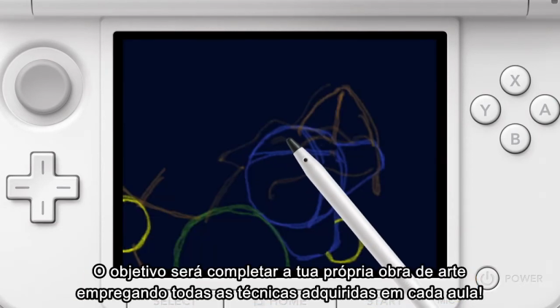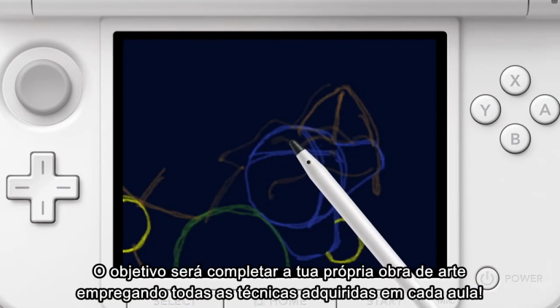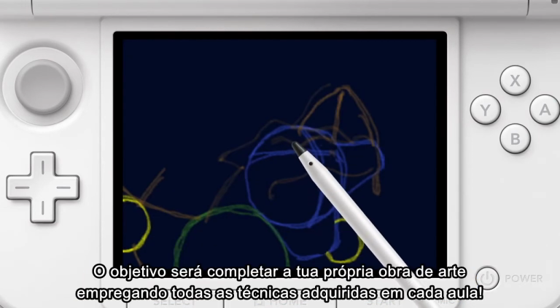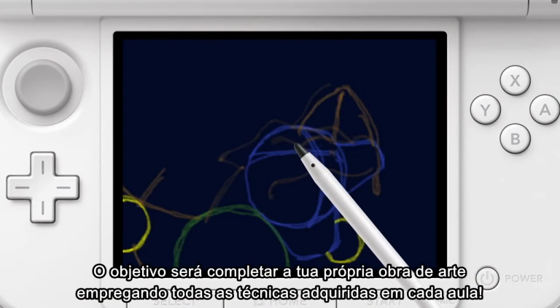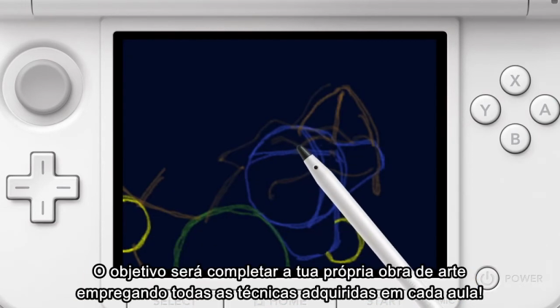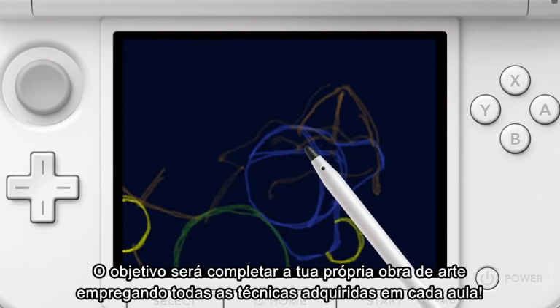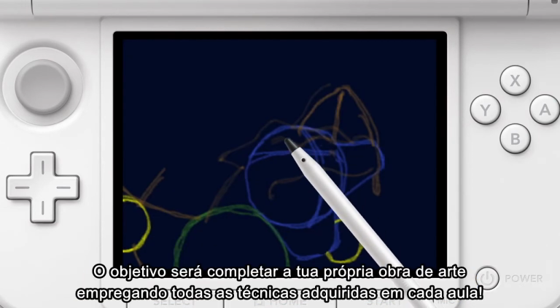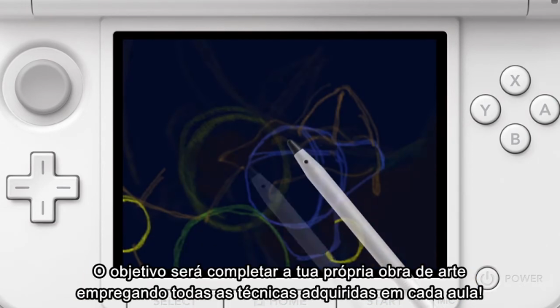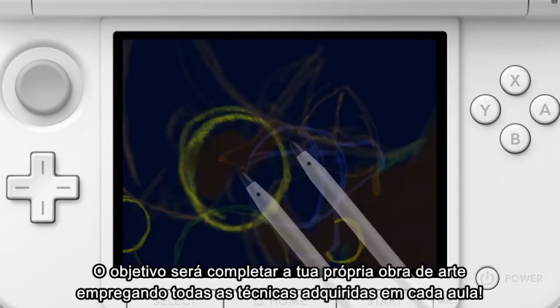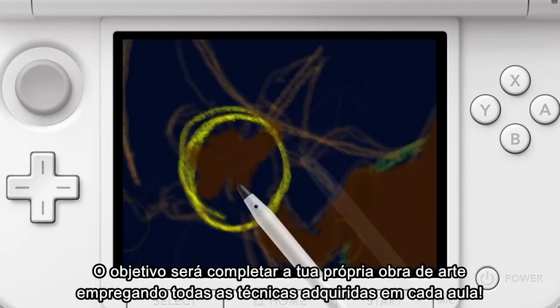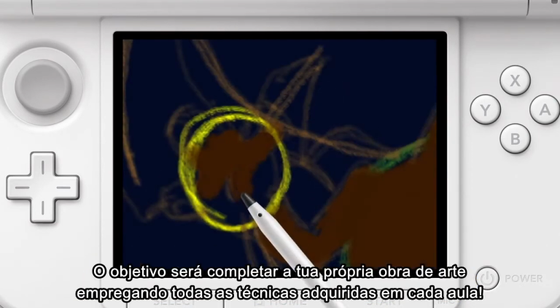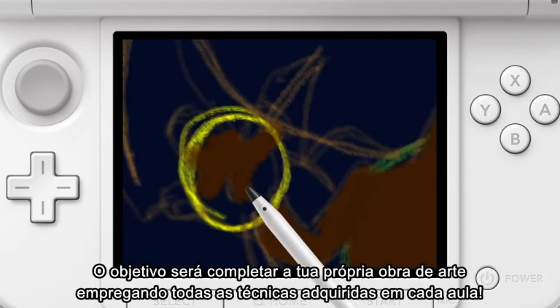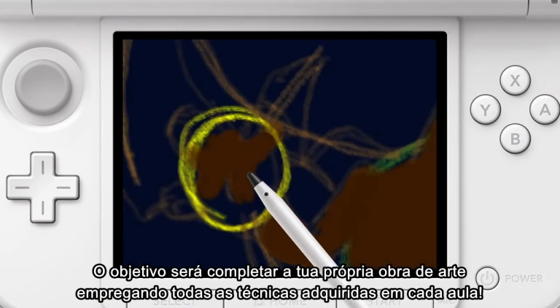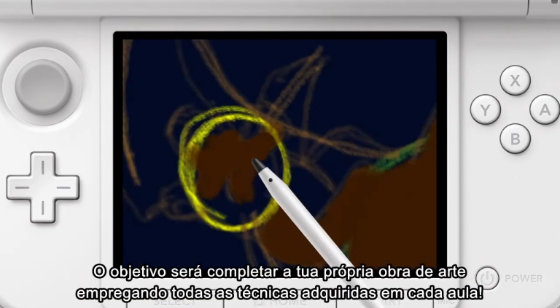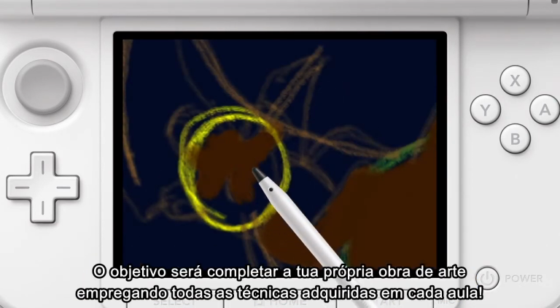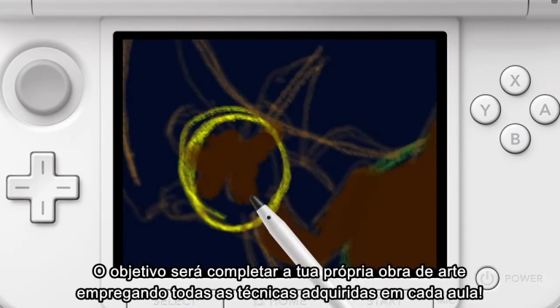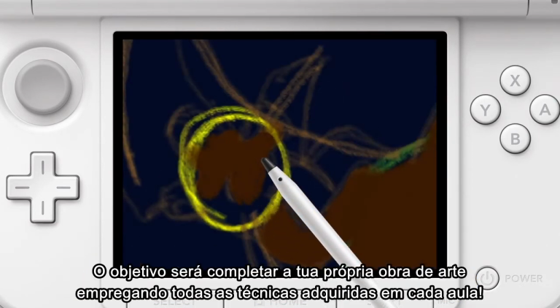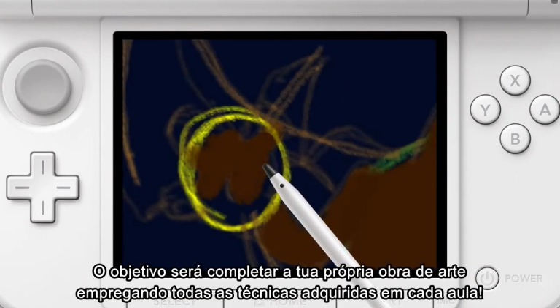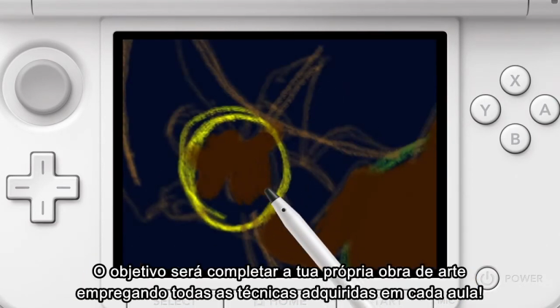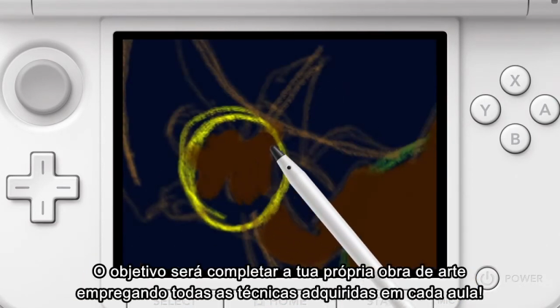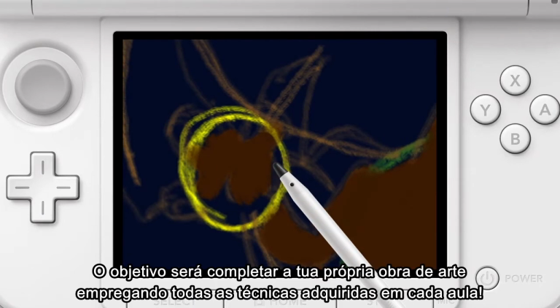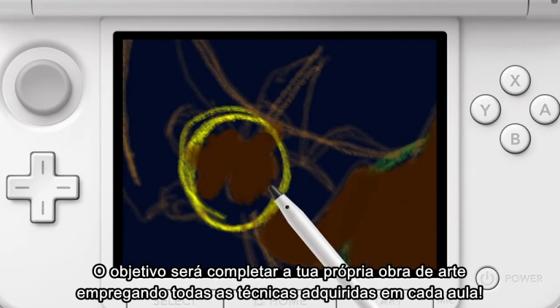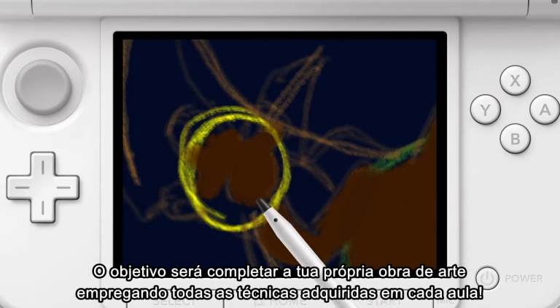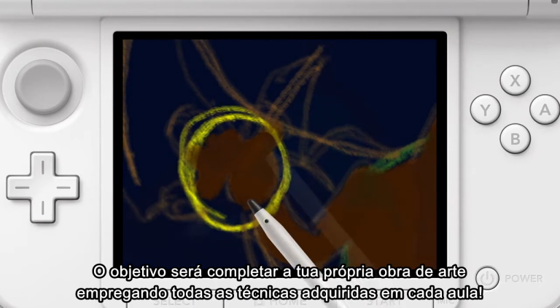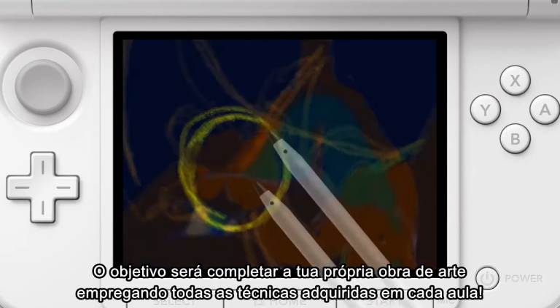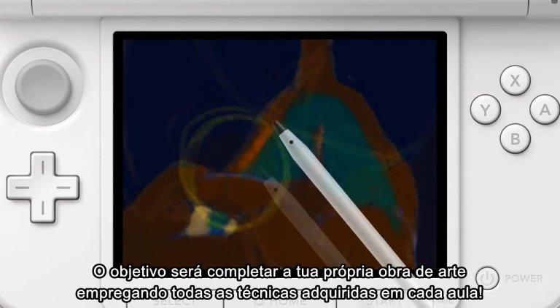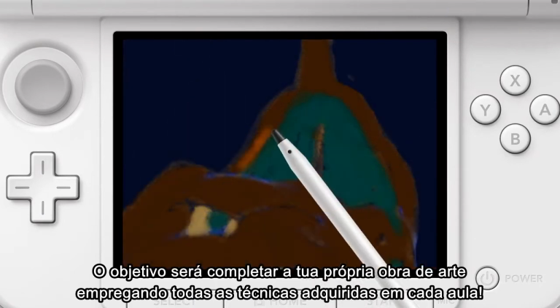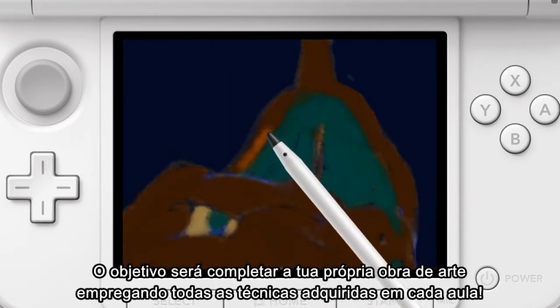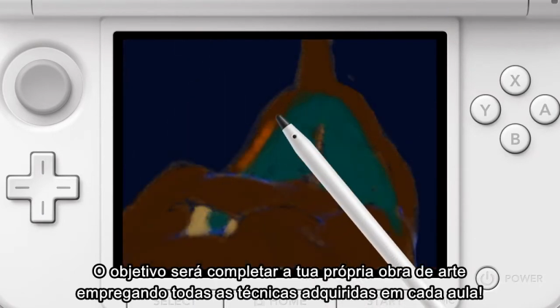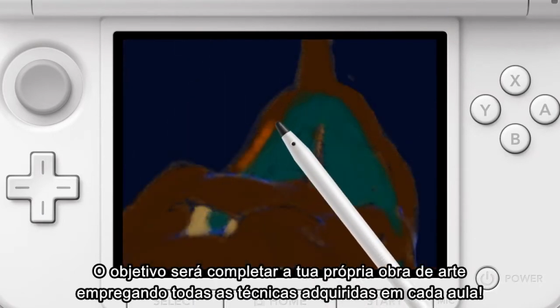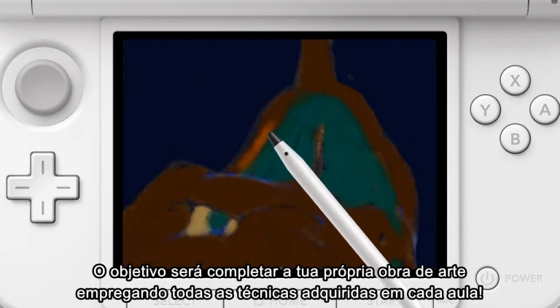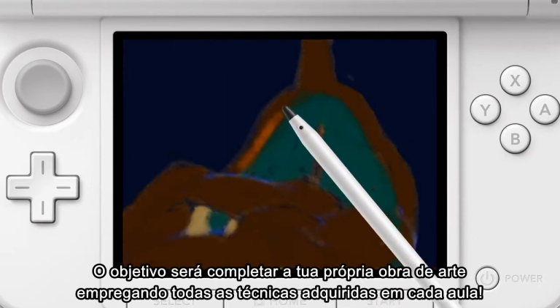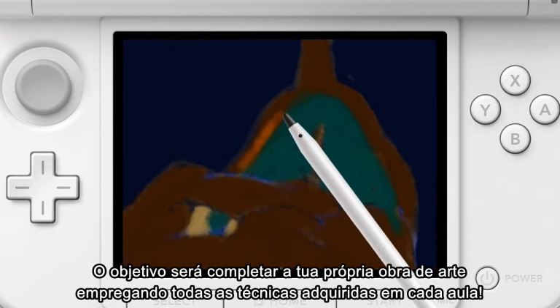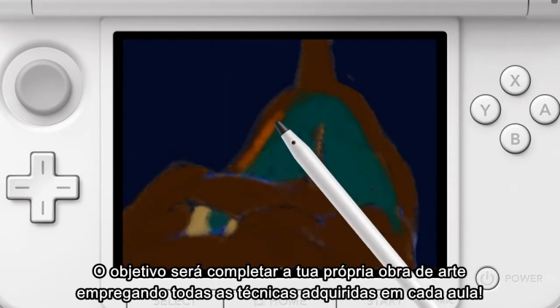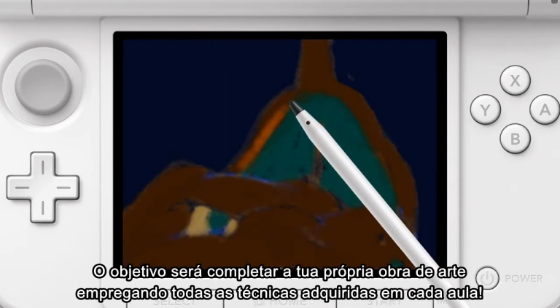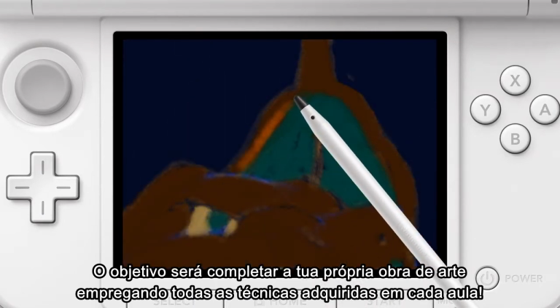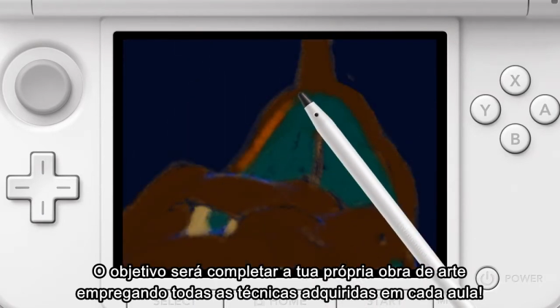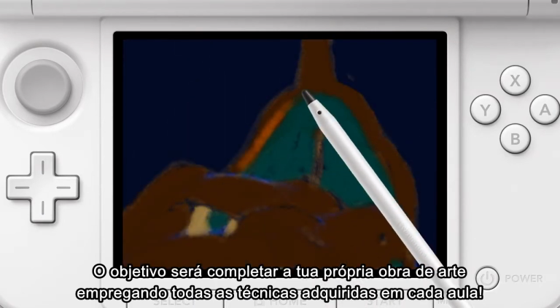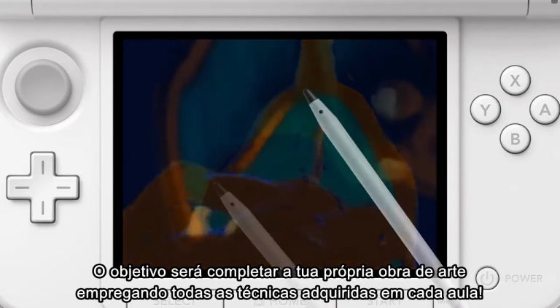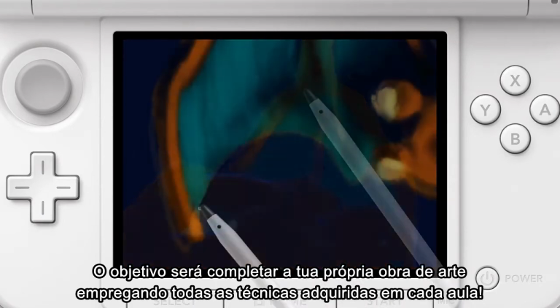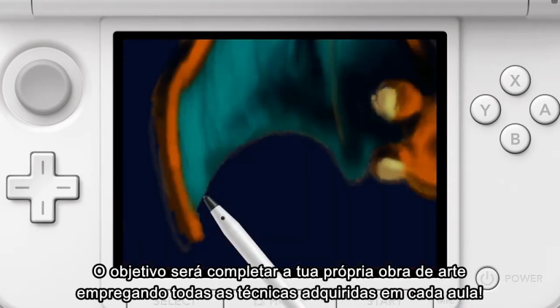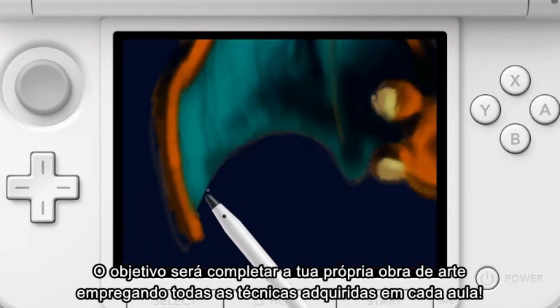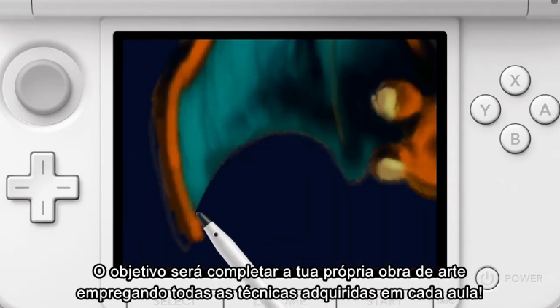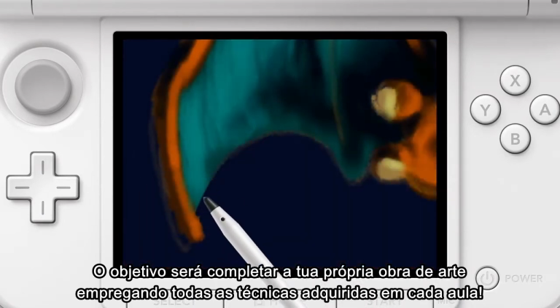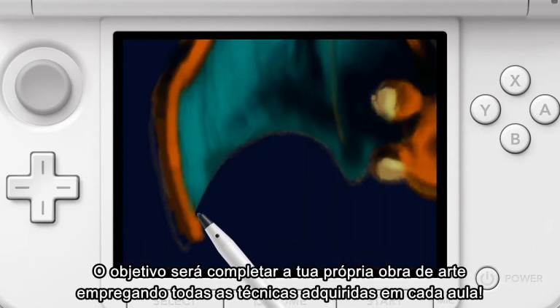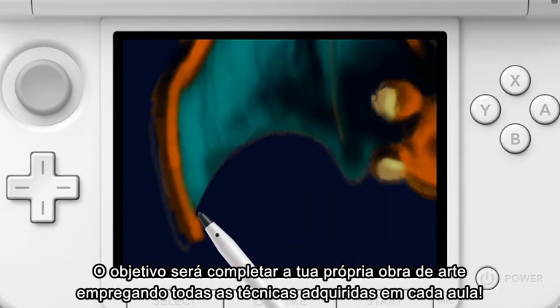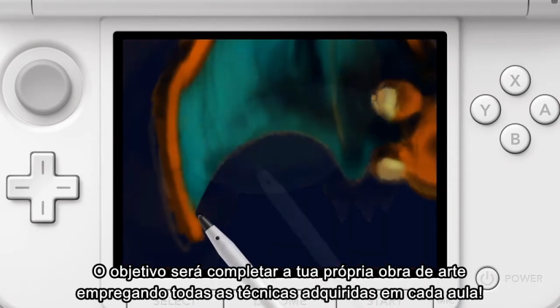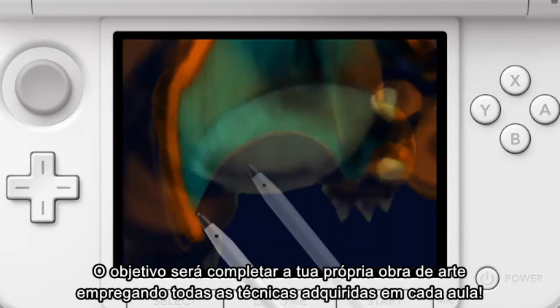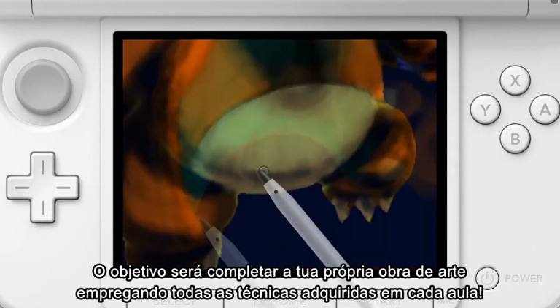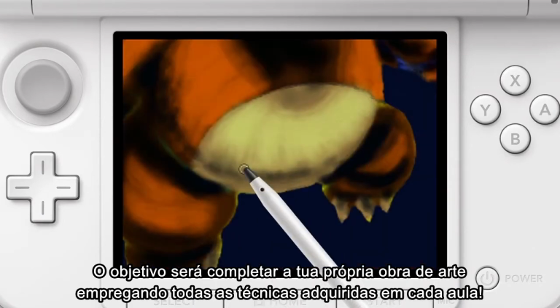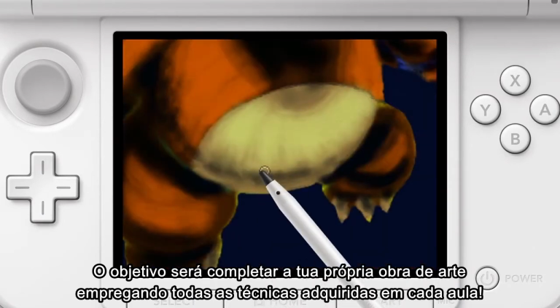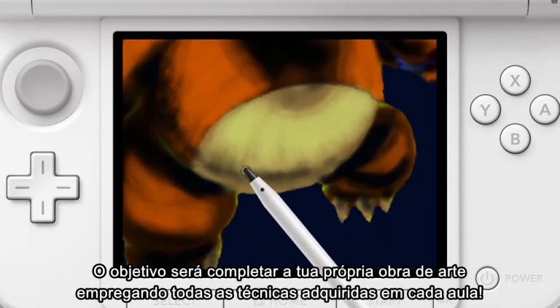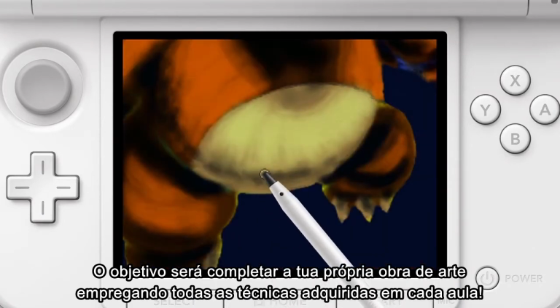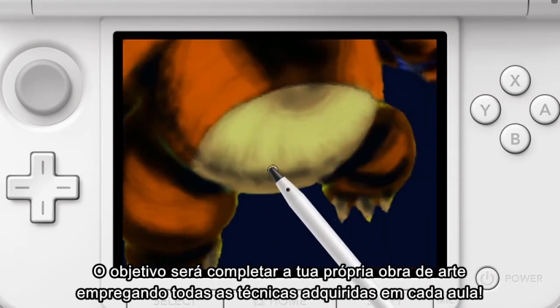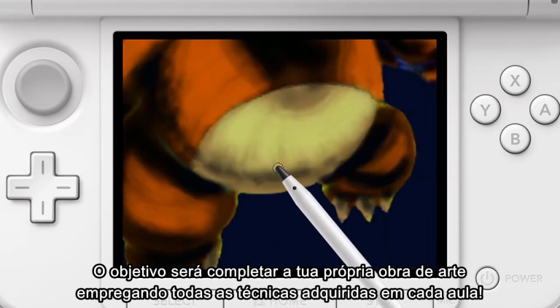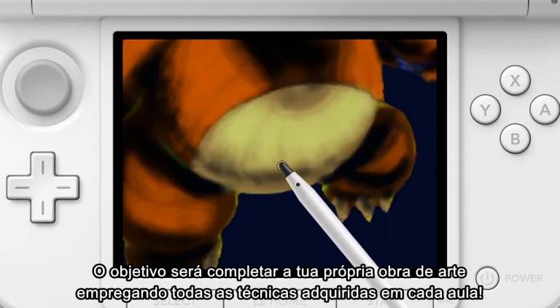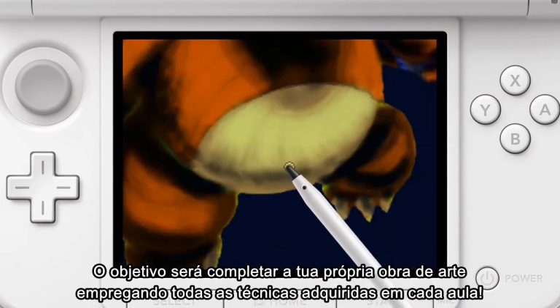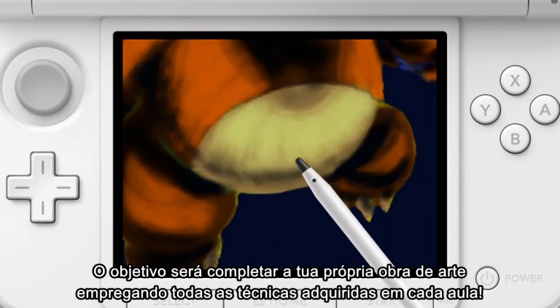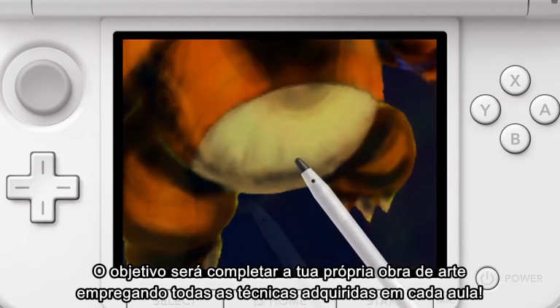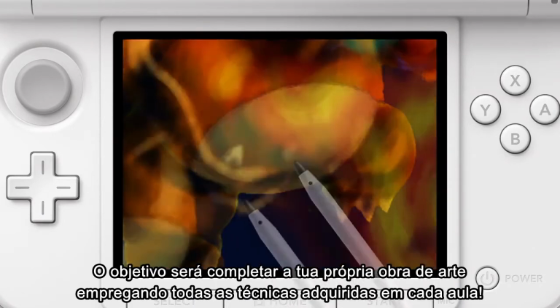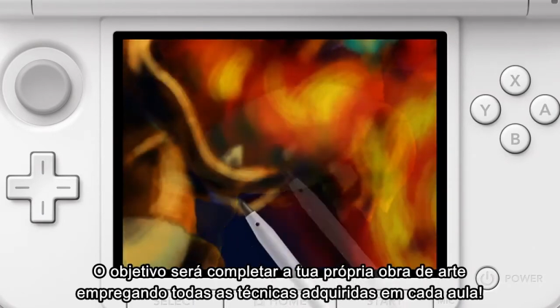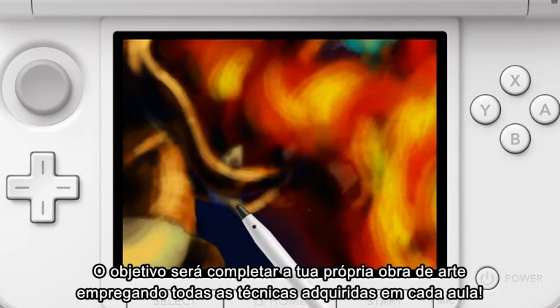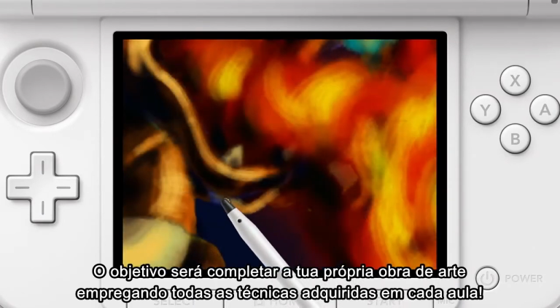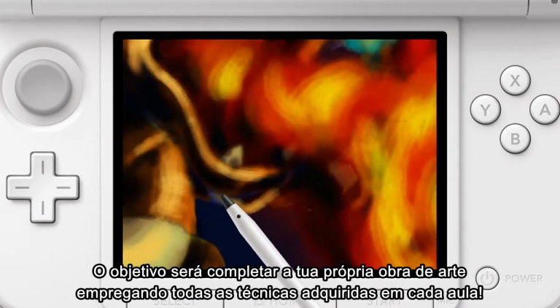Eventually, you'll be able to complete your very own wonderful masterpiece by using all the skills learned from each lesson.